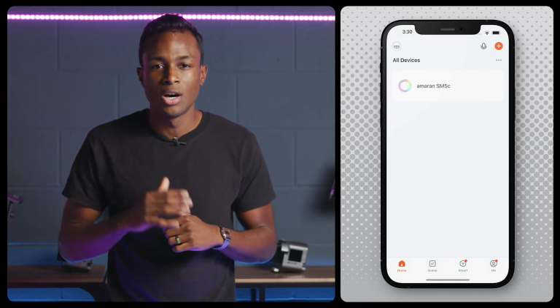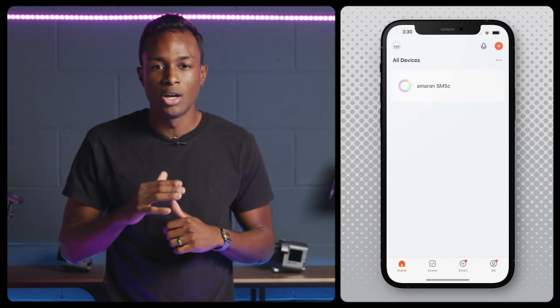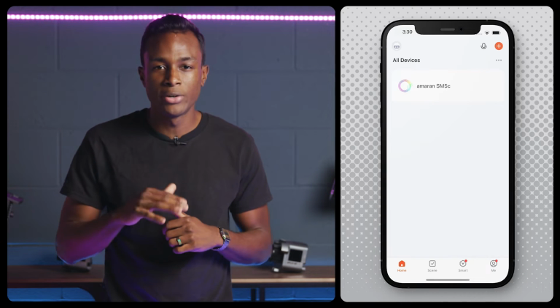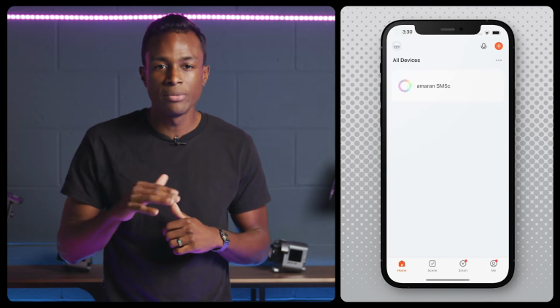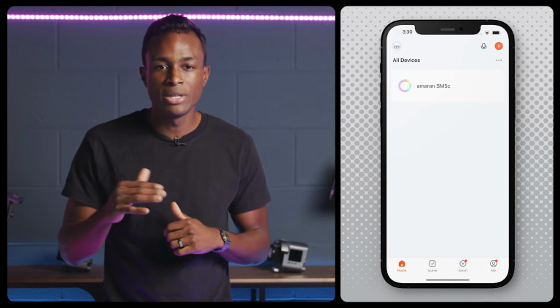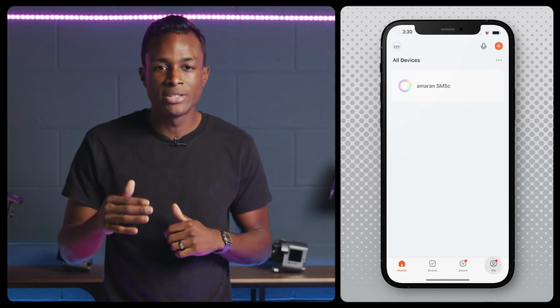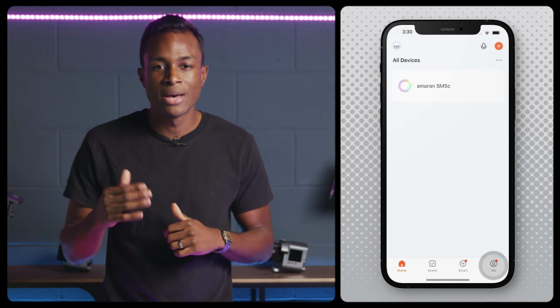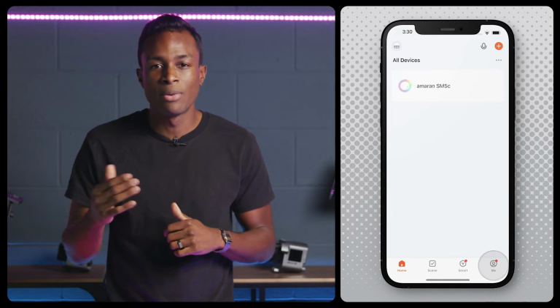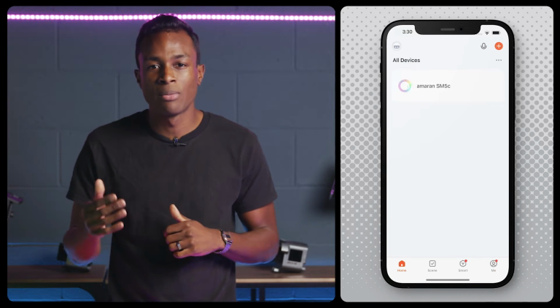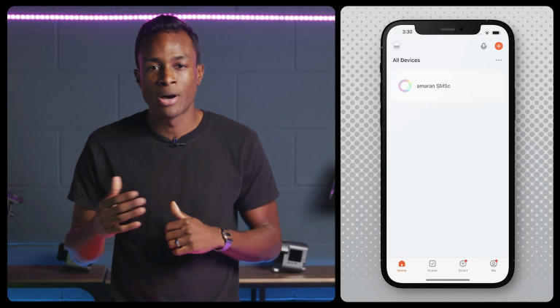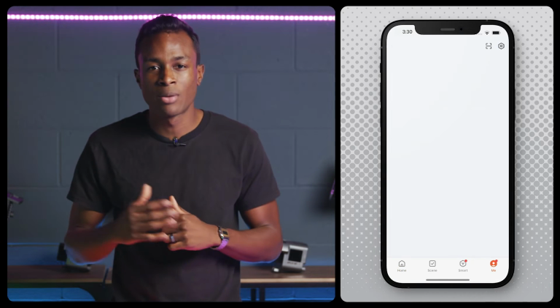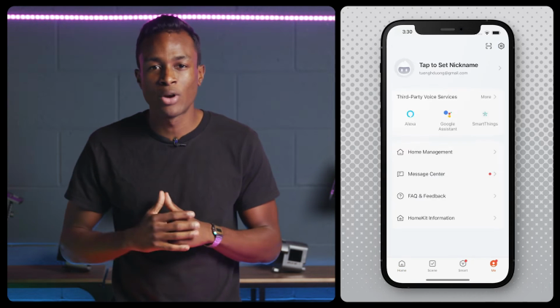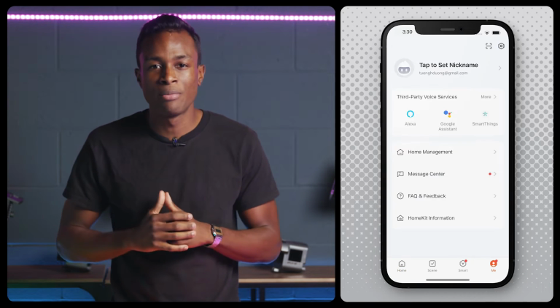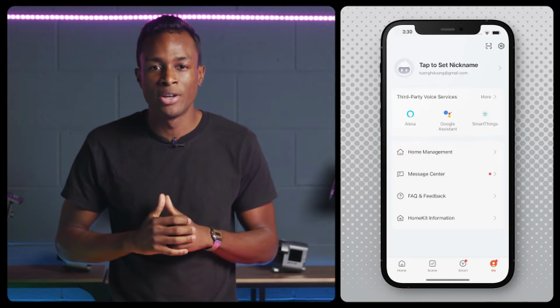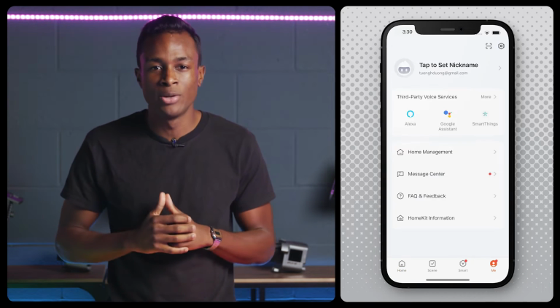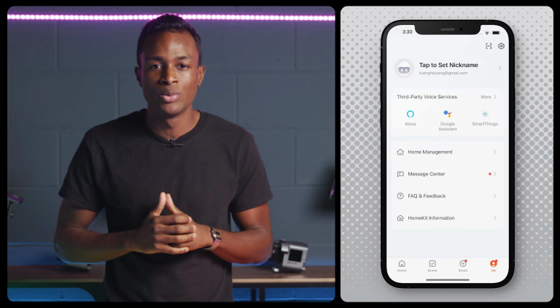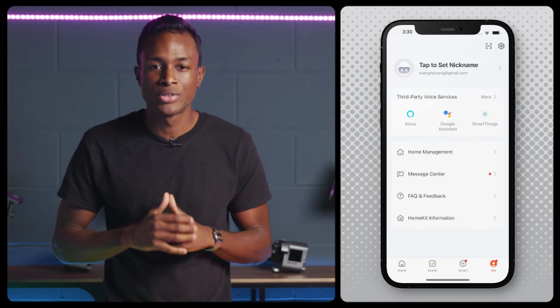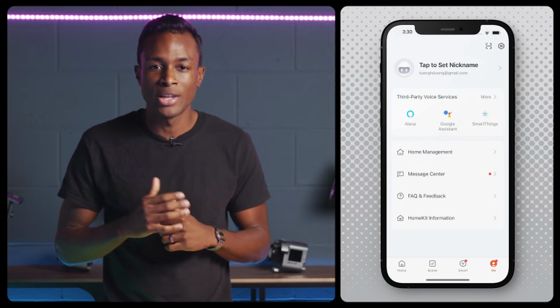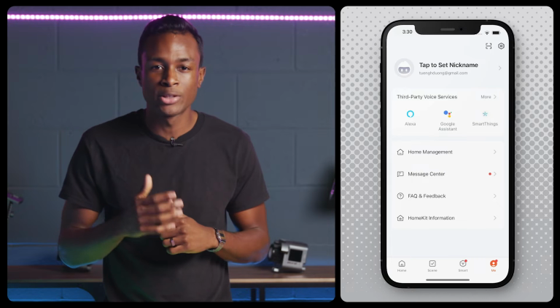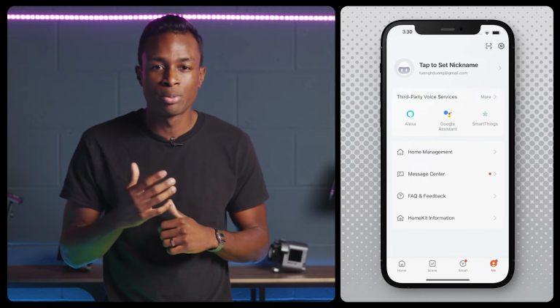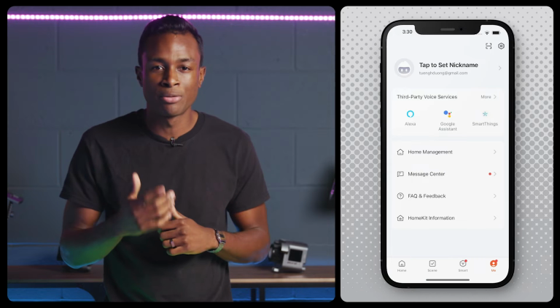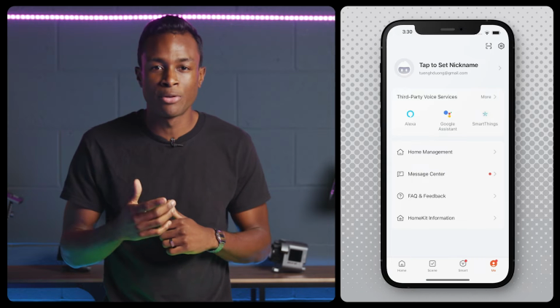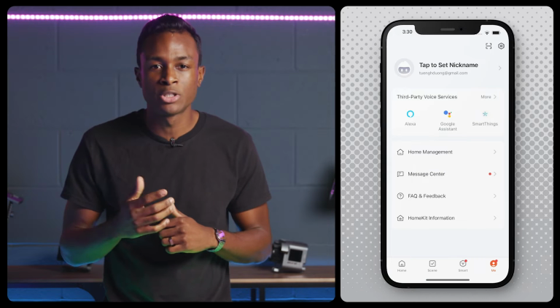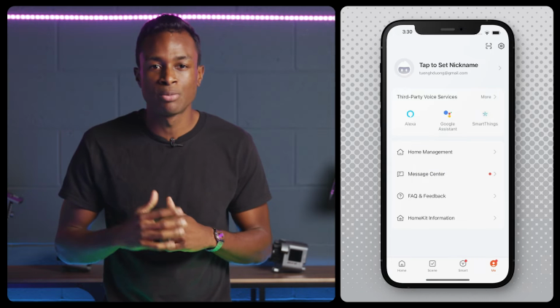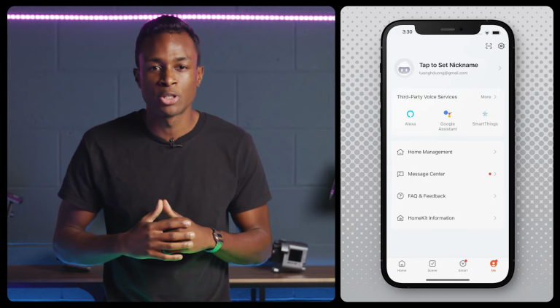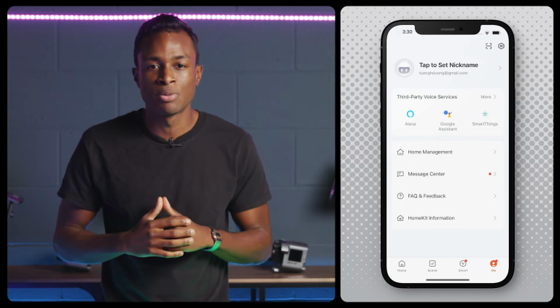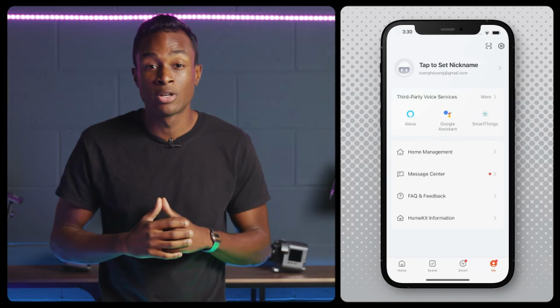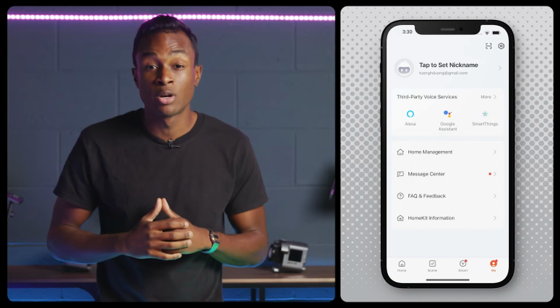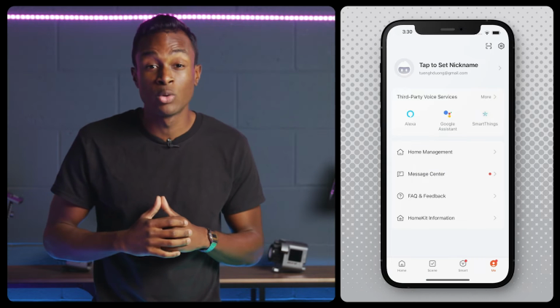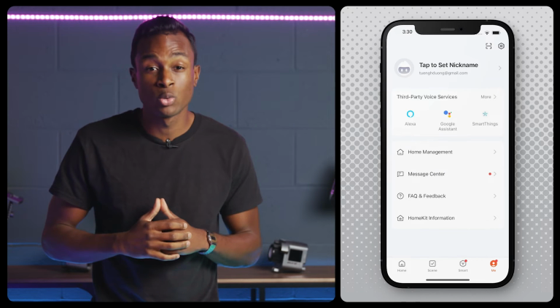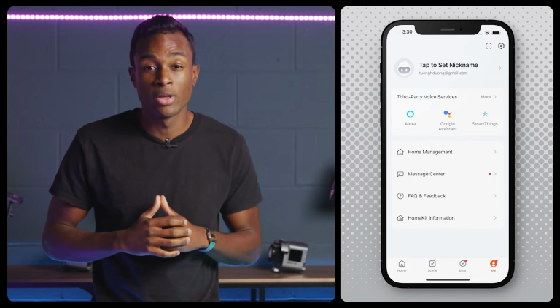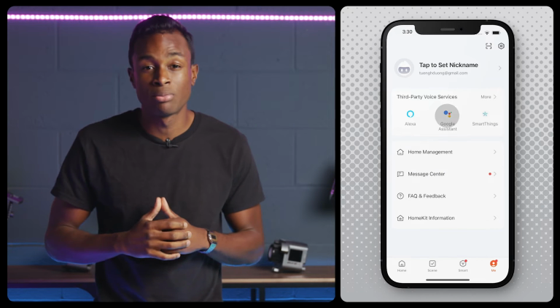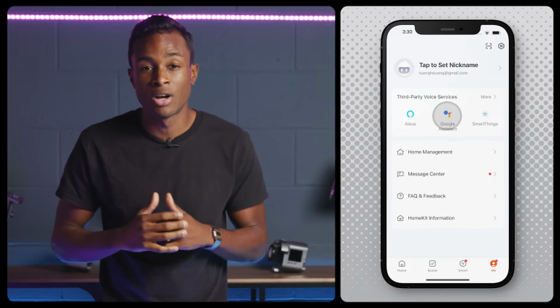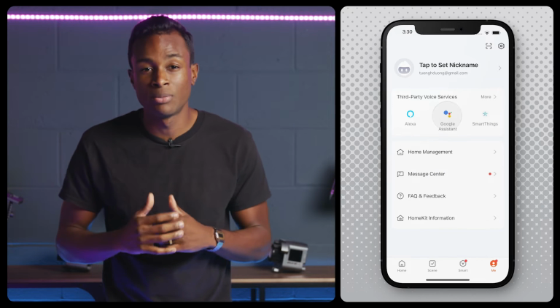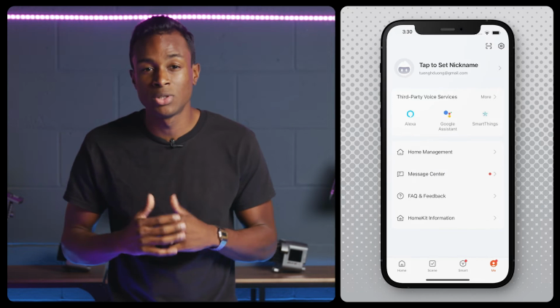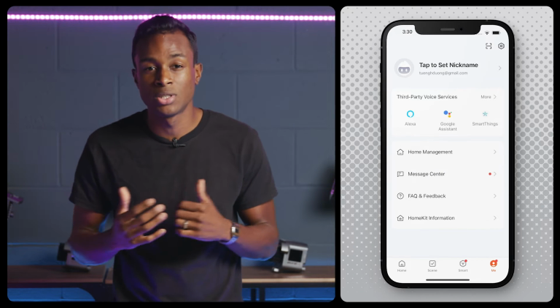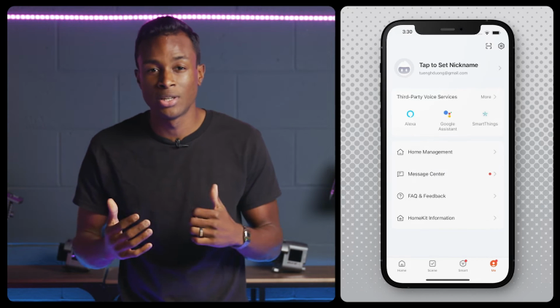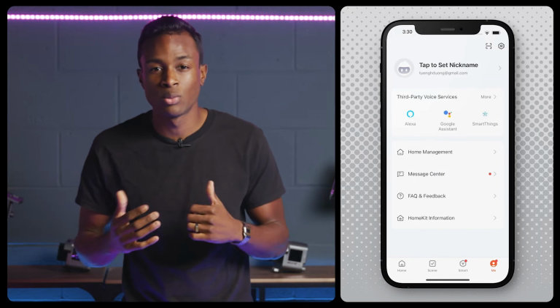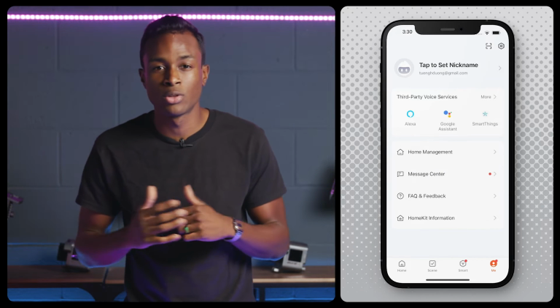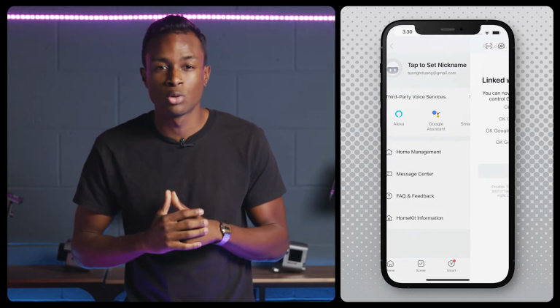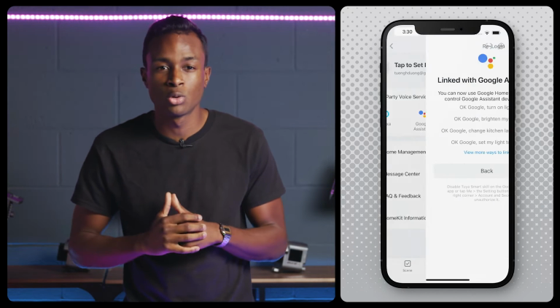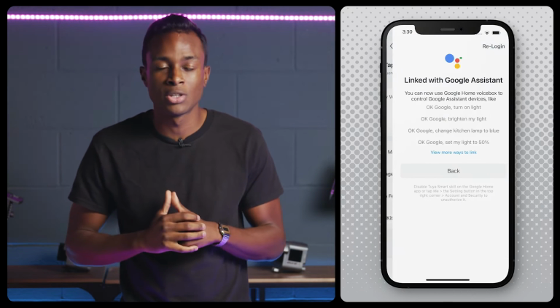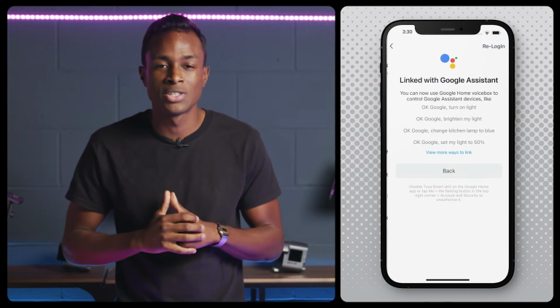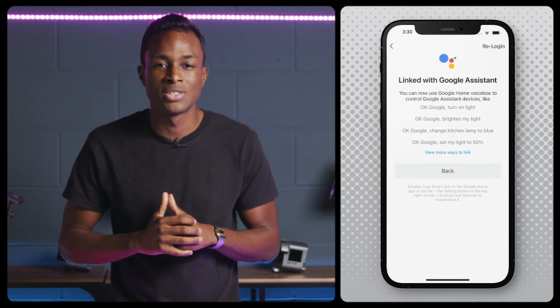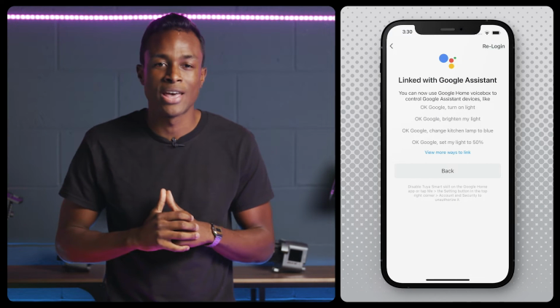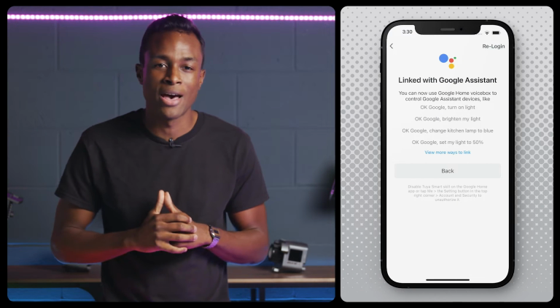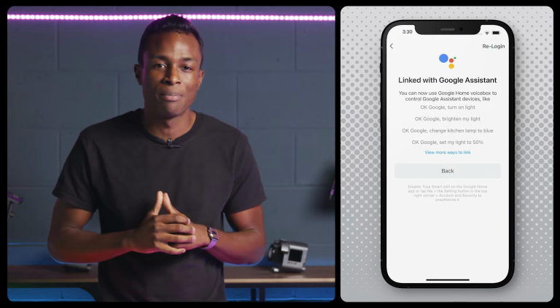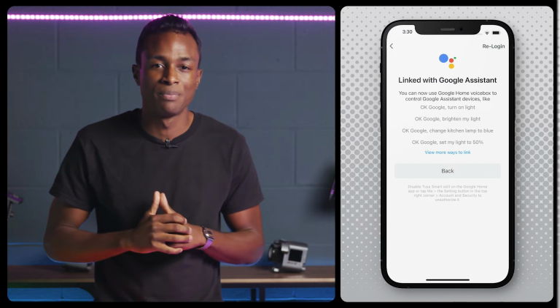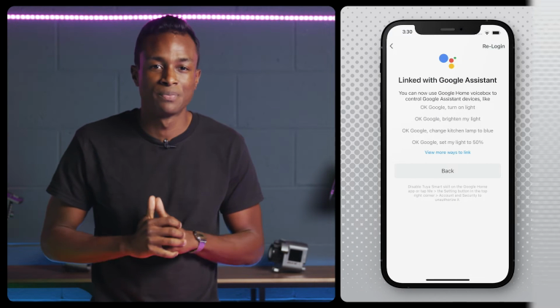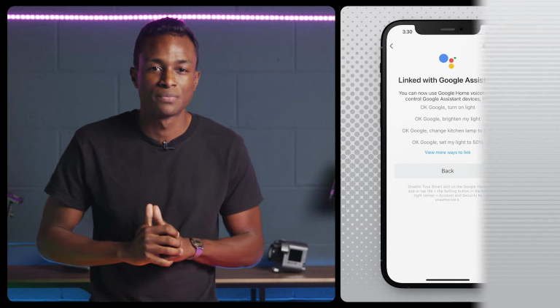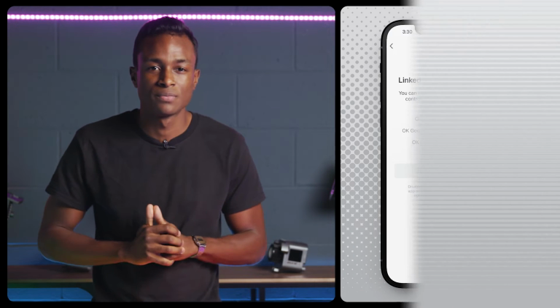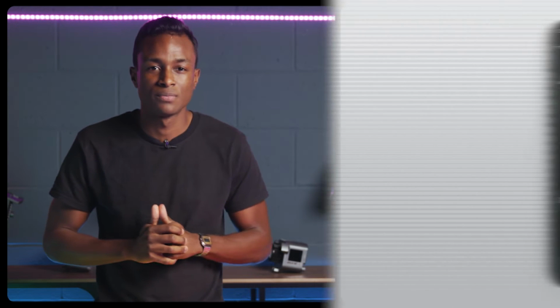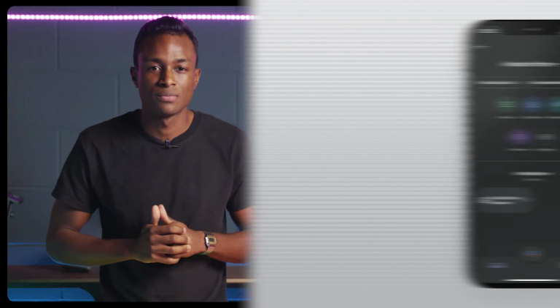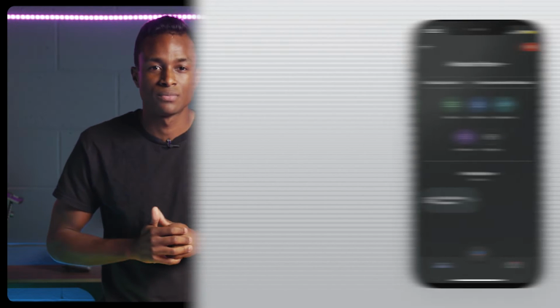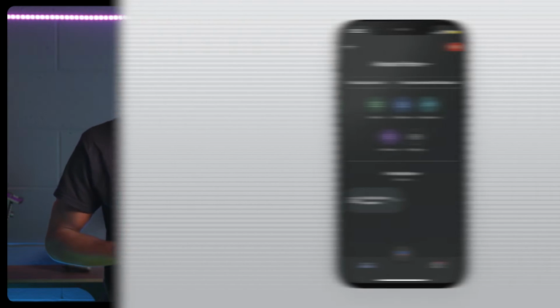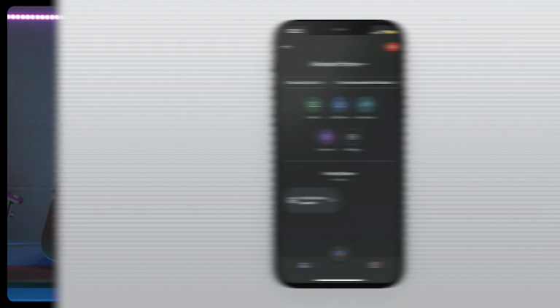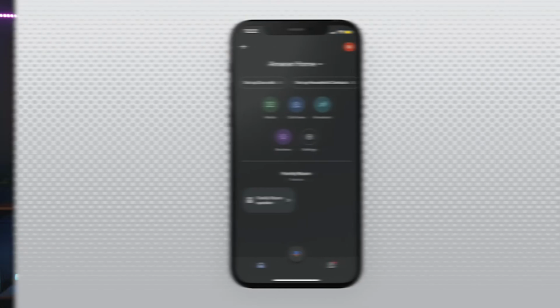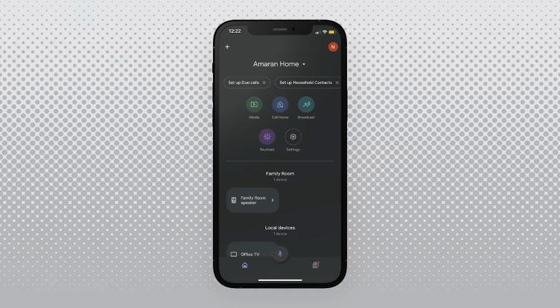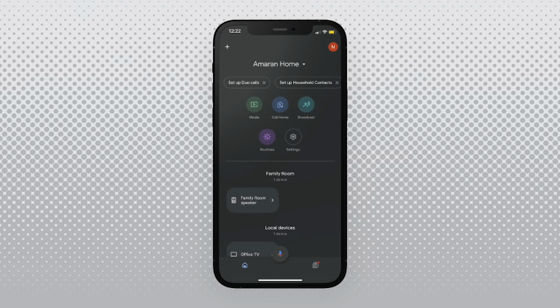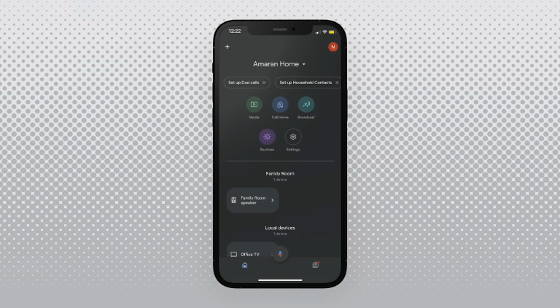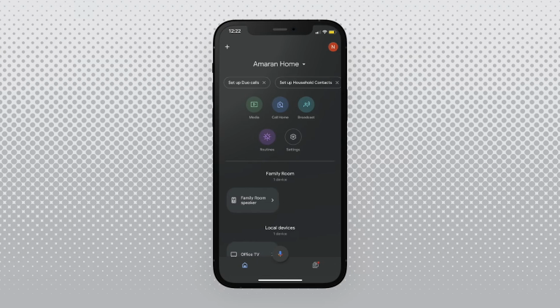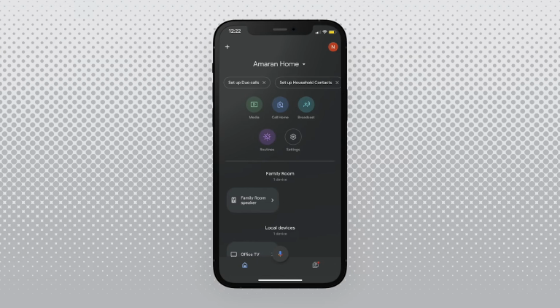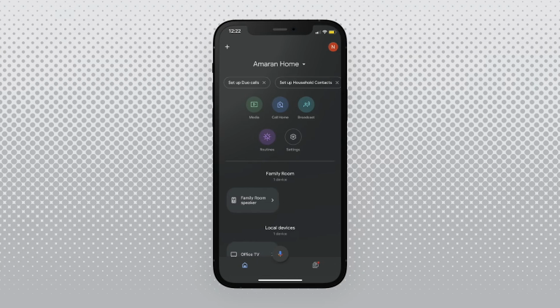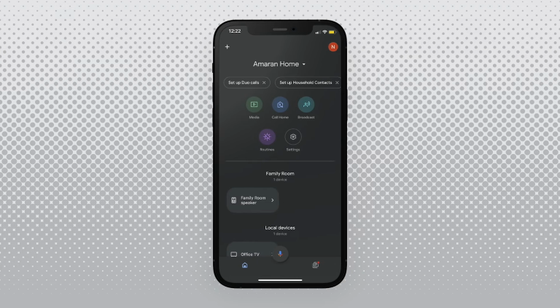Under the Me tab on the bottom right menu, select your preferred smart speaker, which will then prompt you to link with the Google Assistant app. Now, let's switch over to the Google Home app.